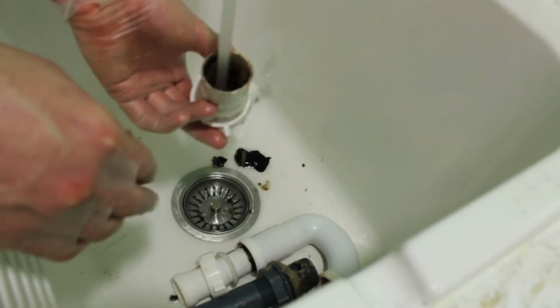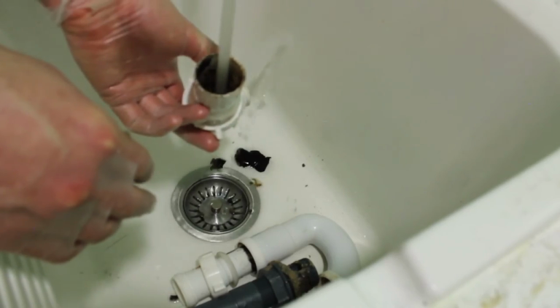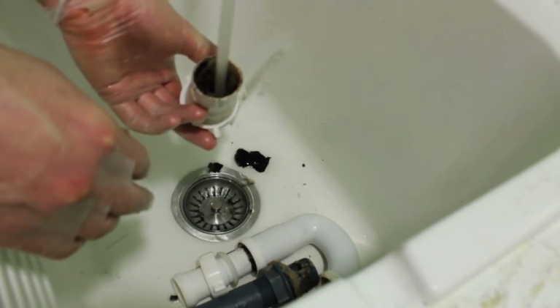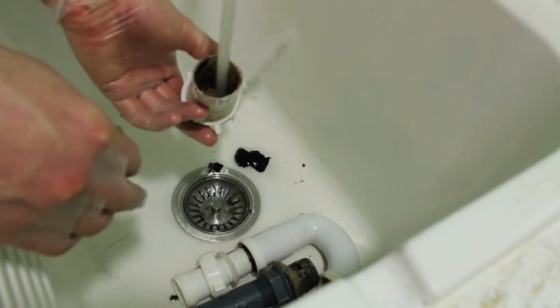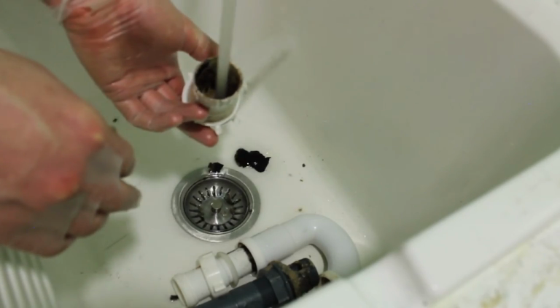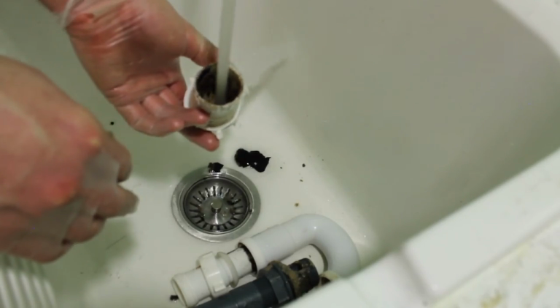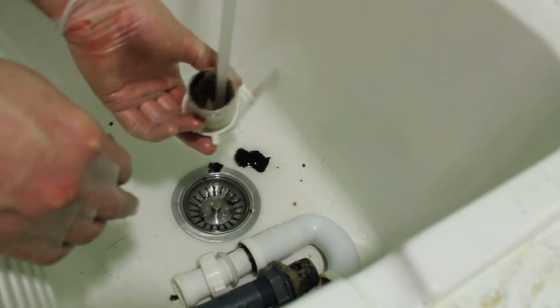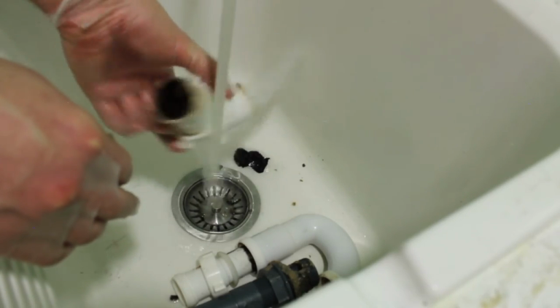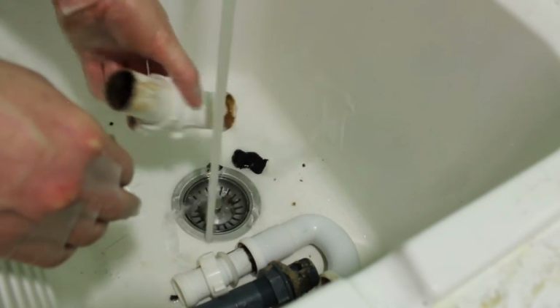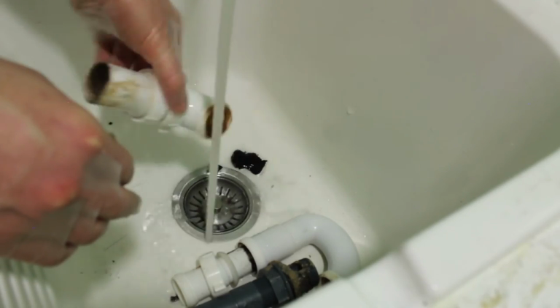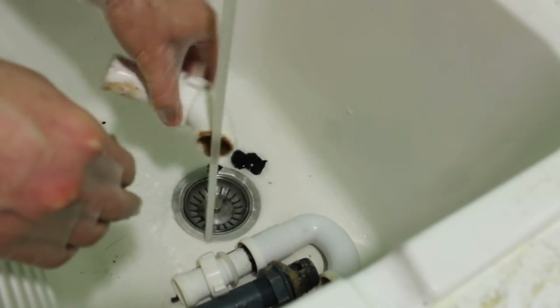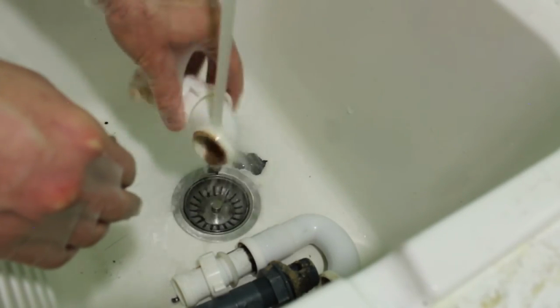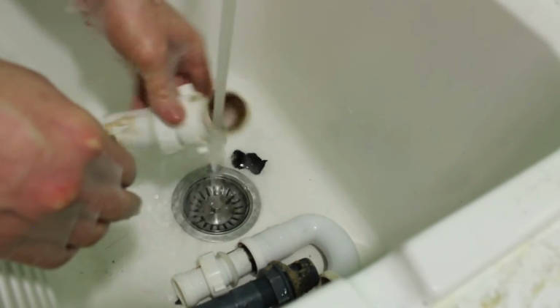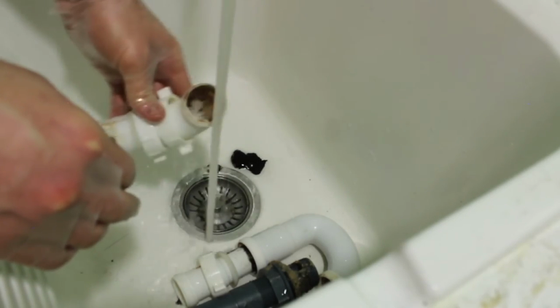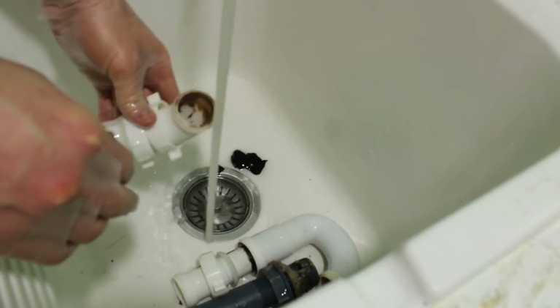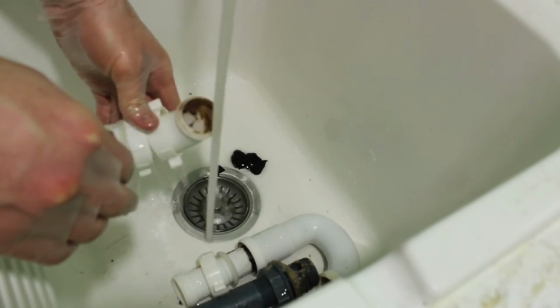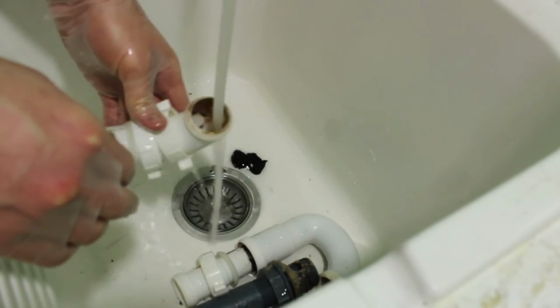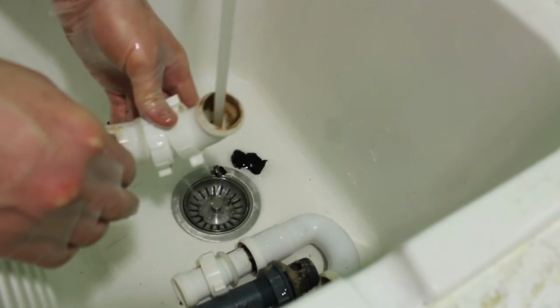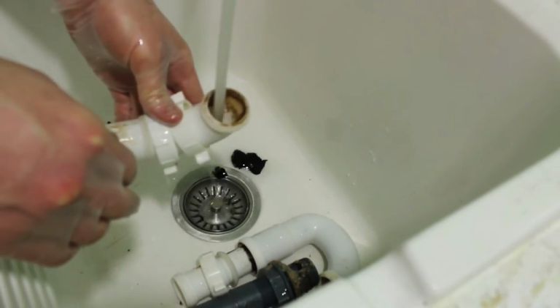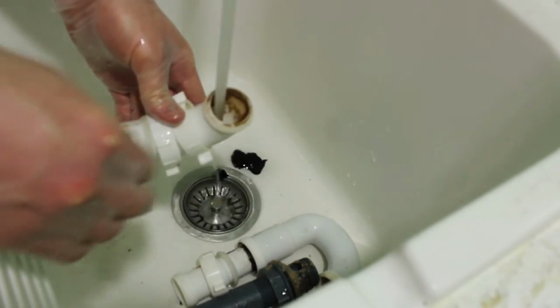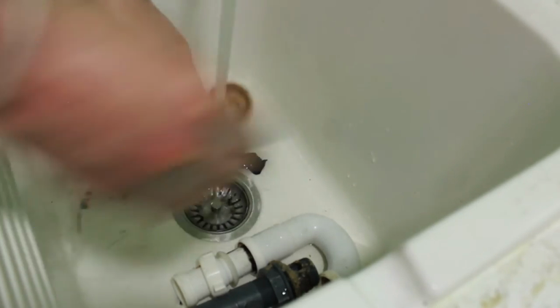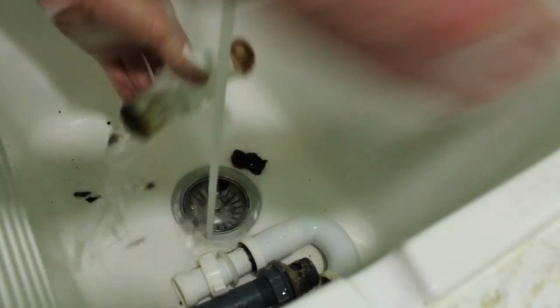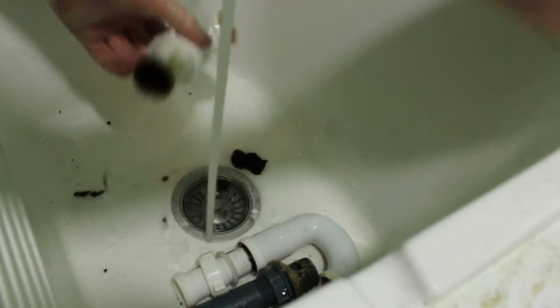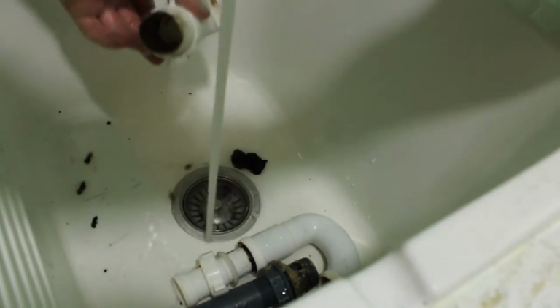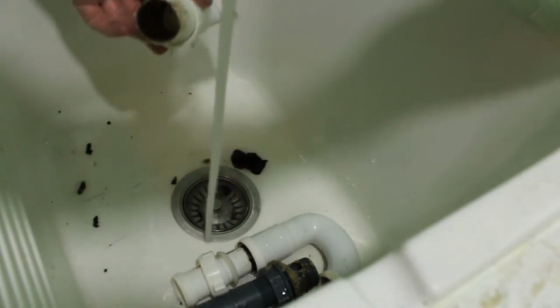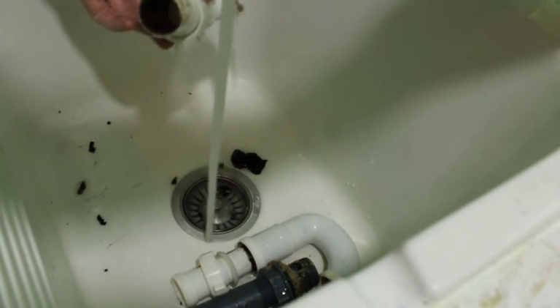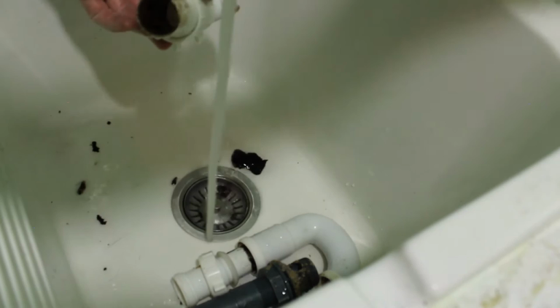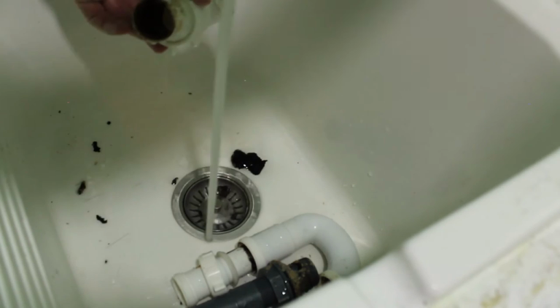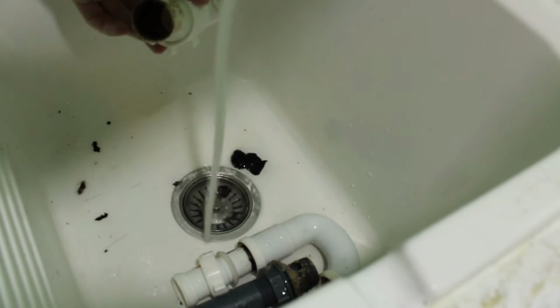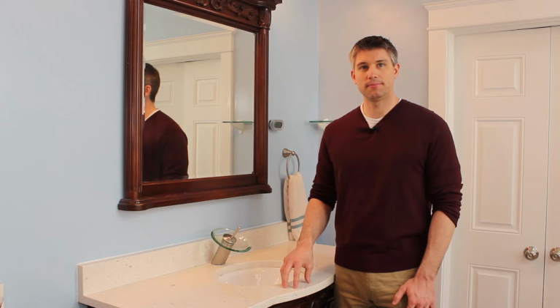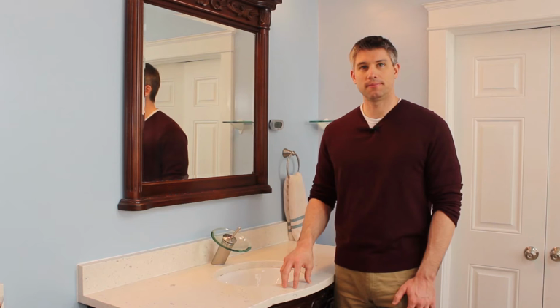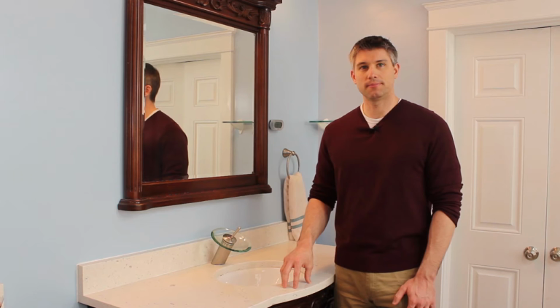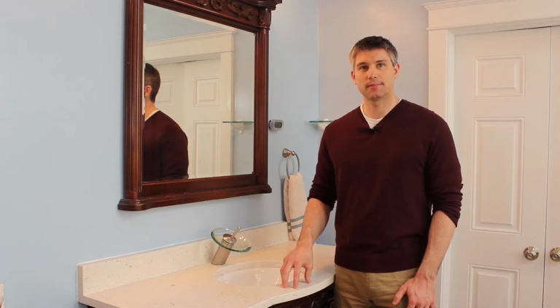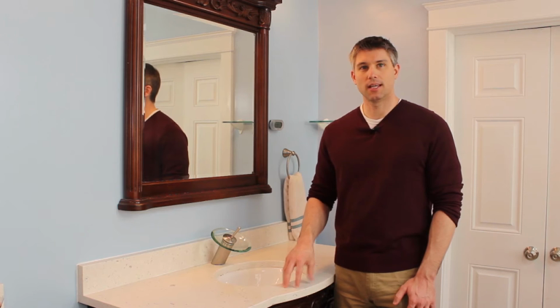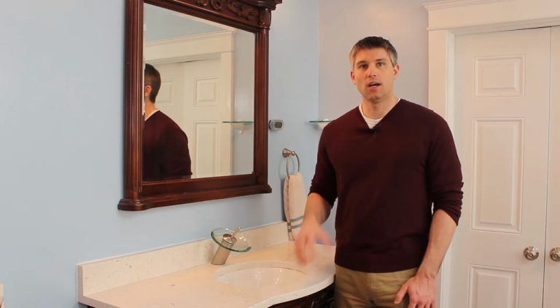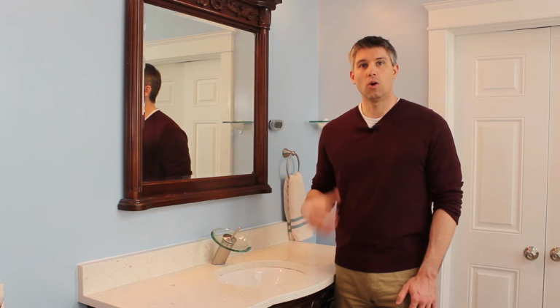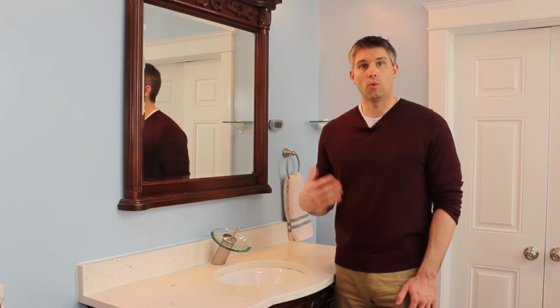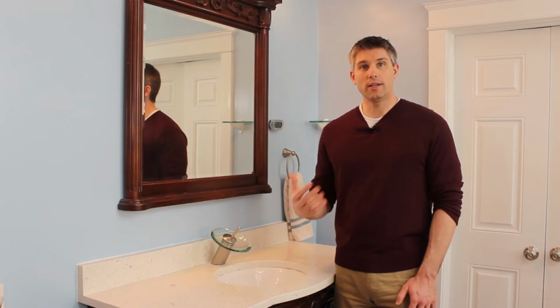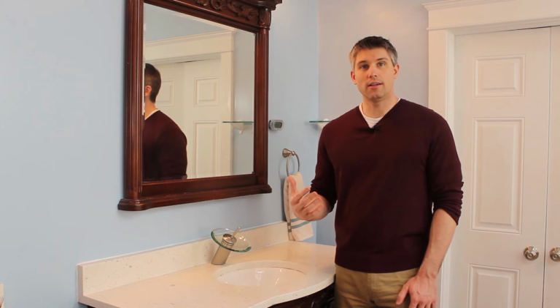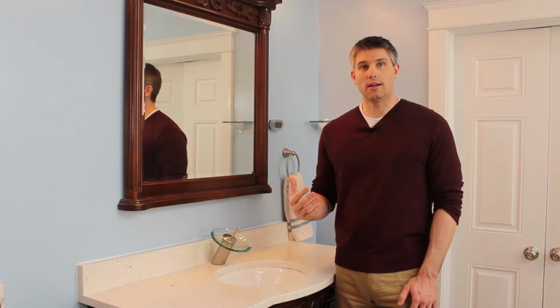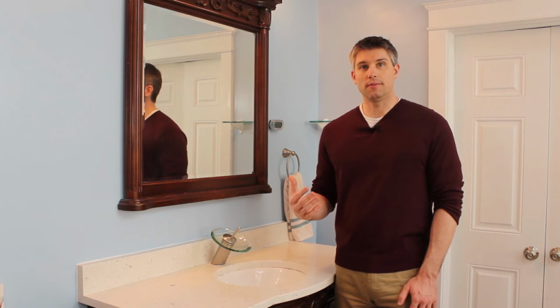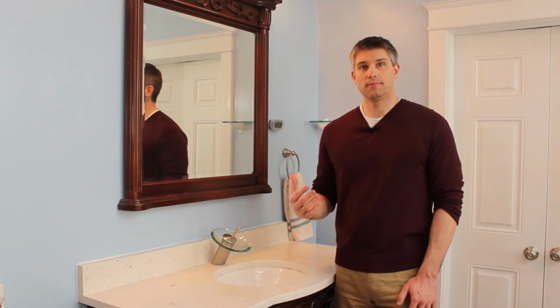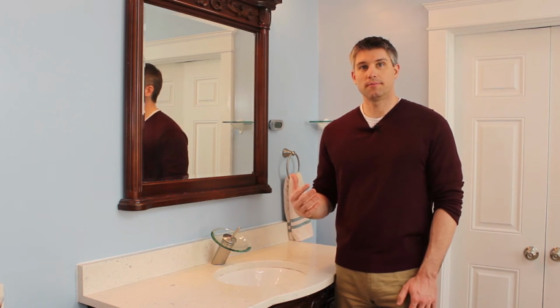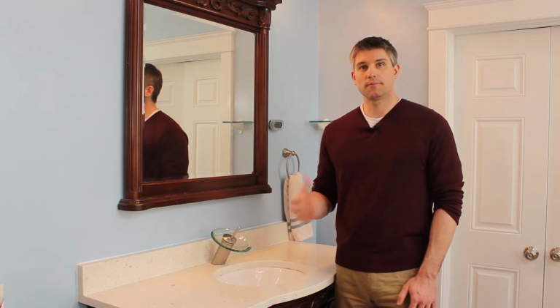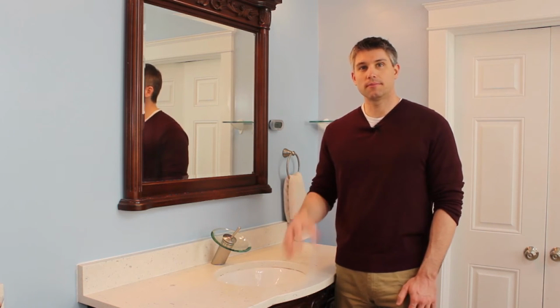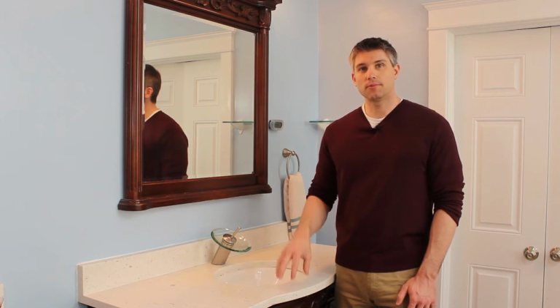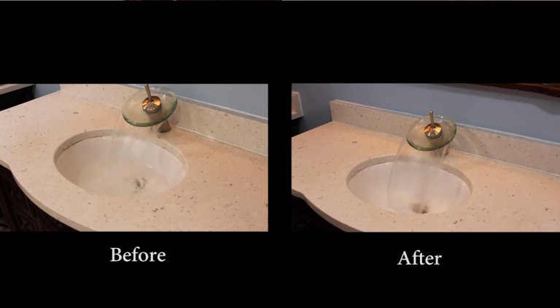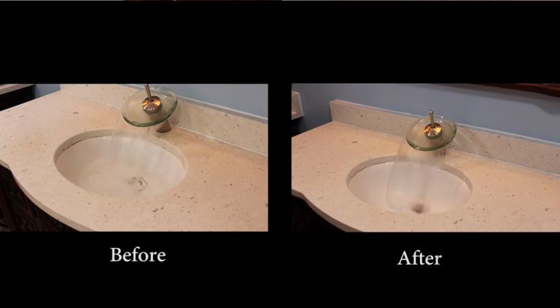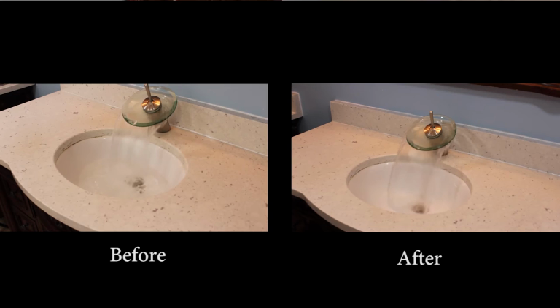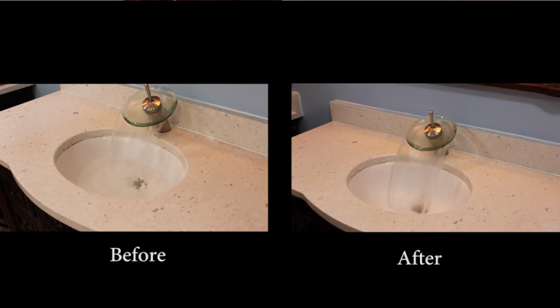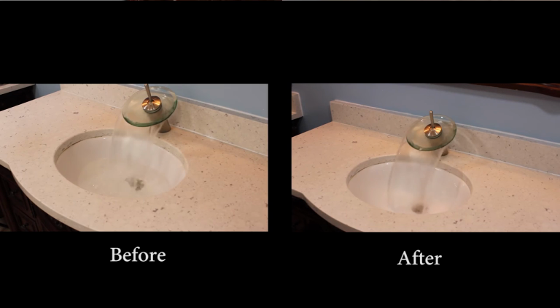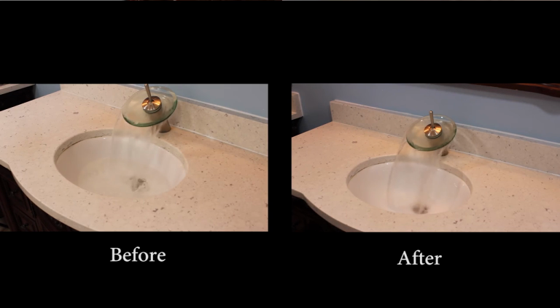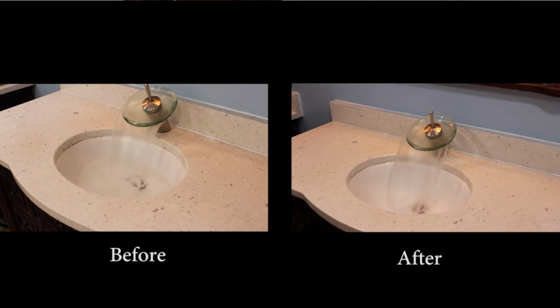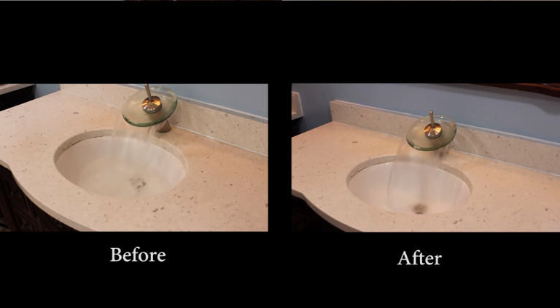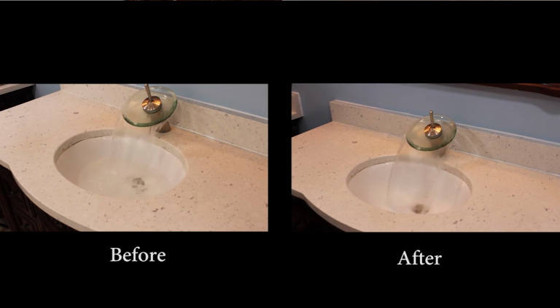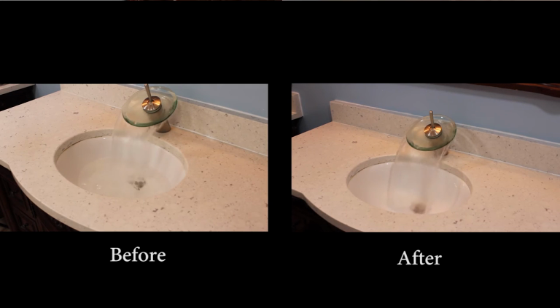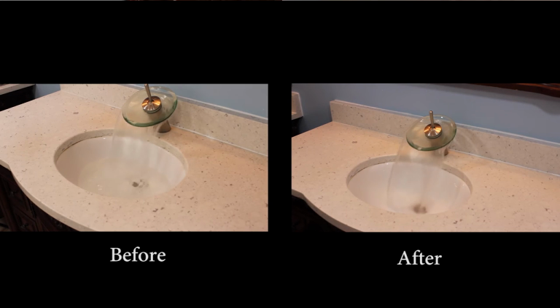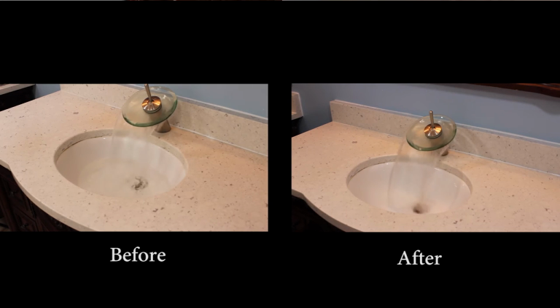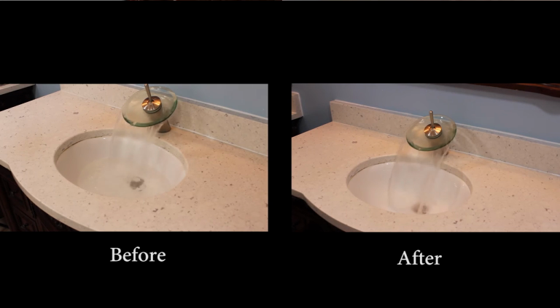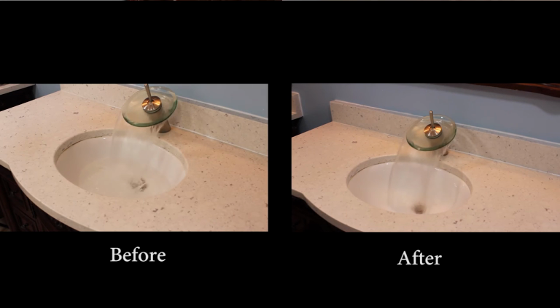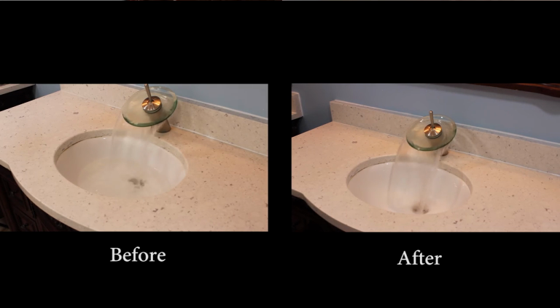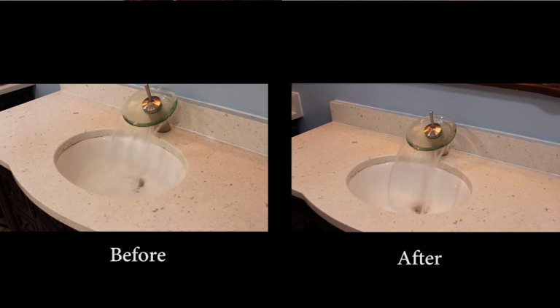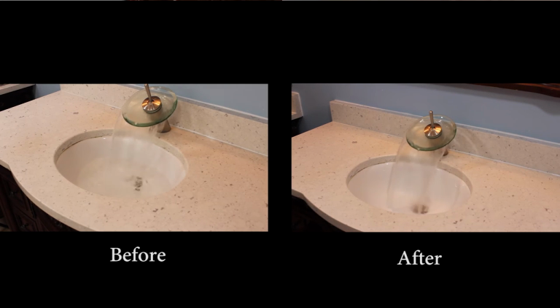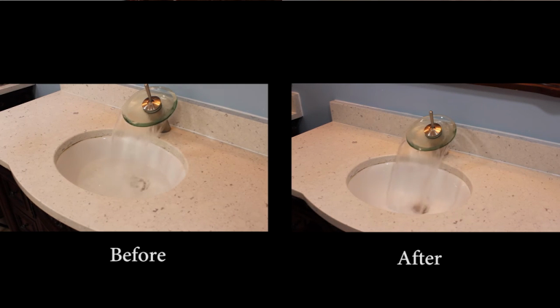Other sinks require a pipe wrench to disconnect and reconnect them. When done, run the water for several minutes checking for leaks.